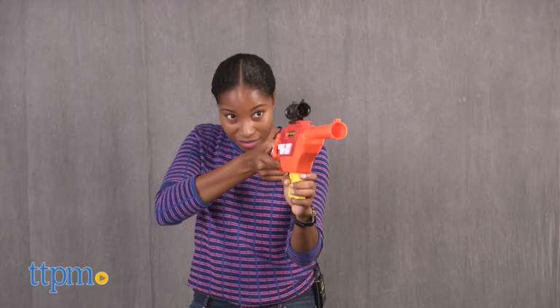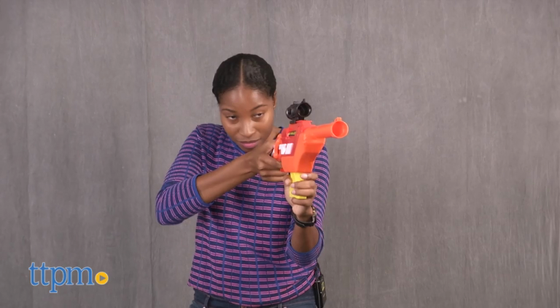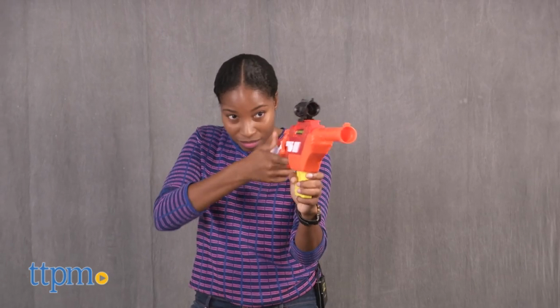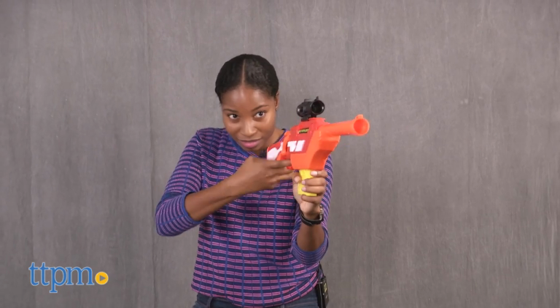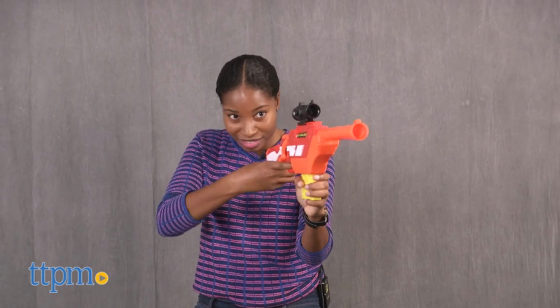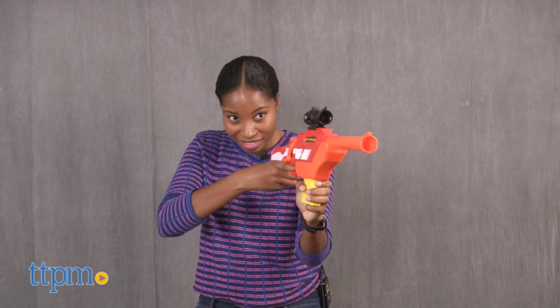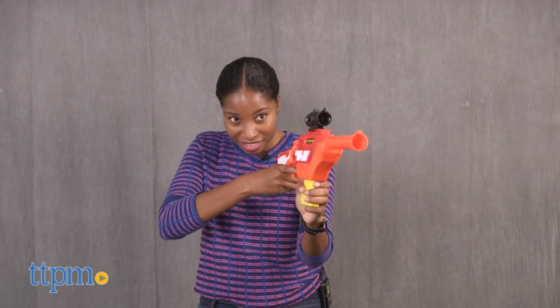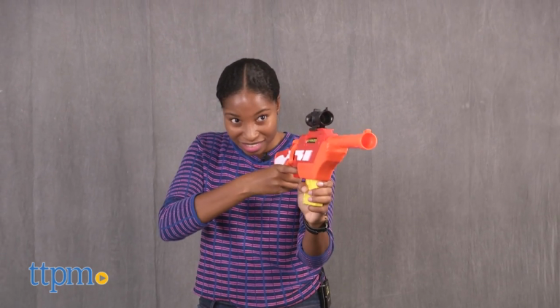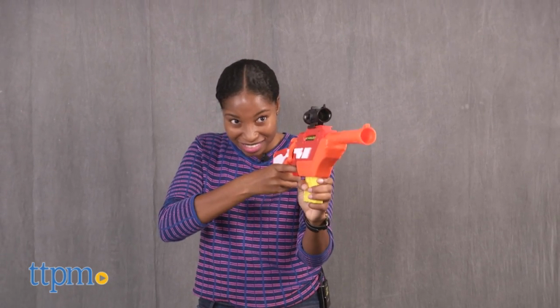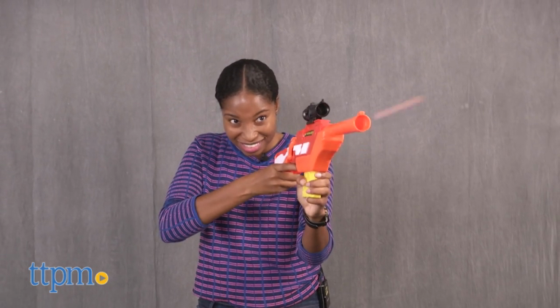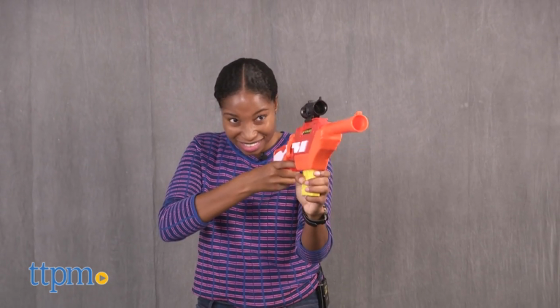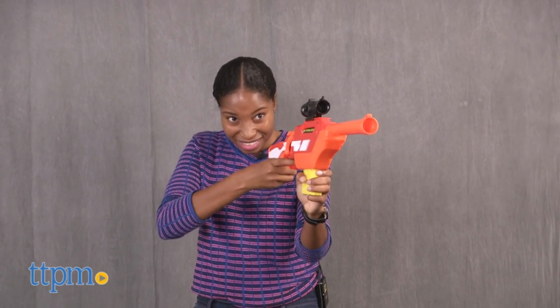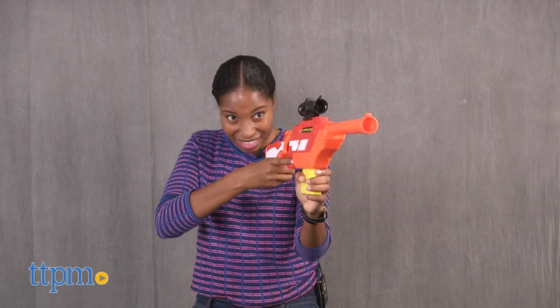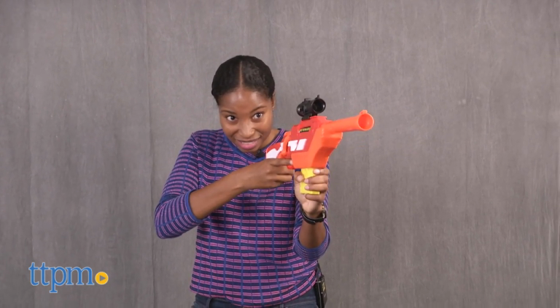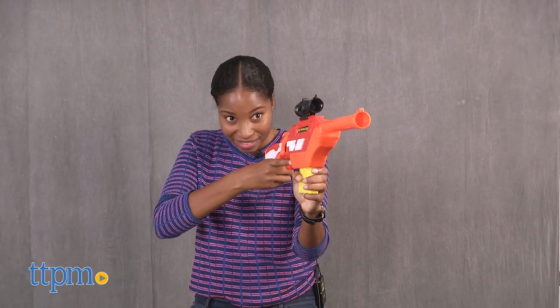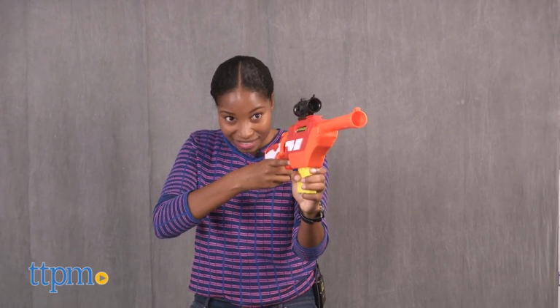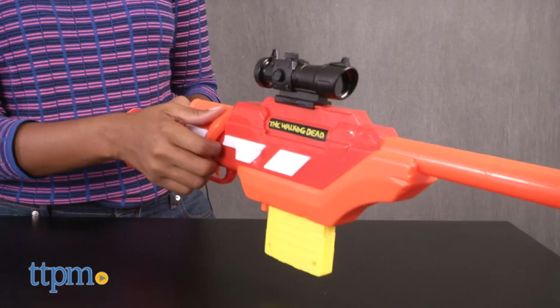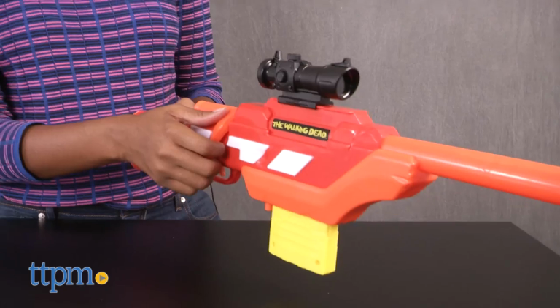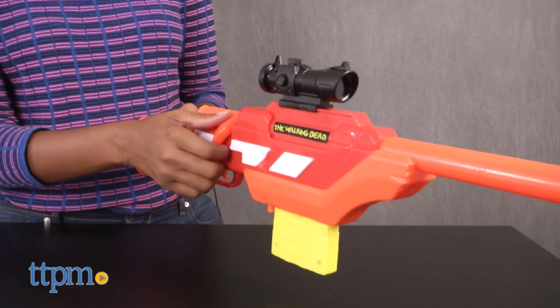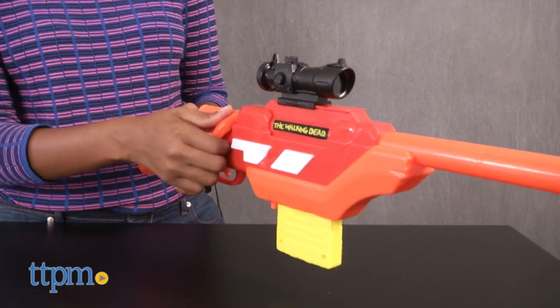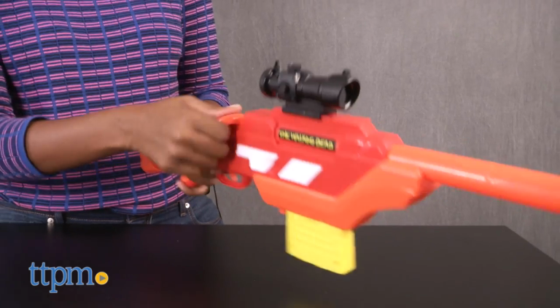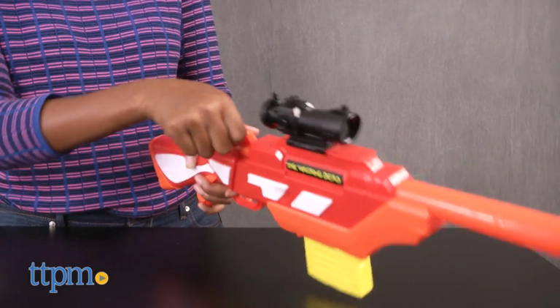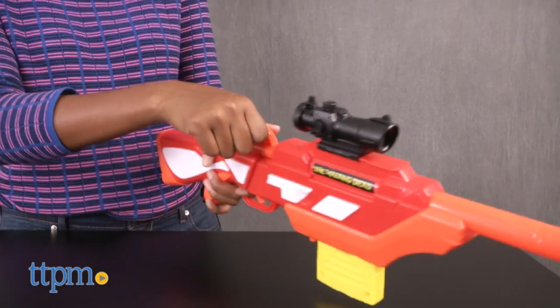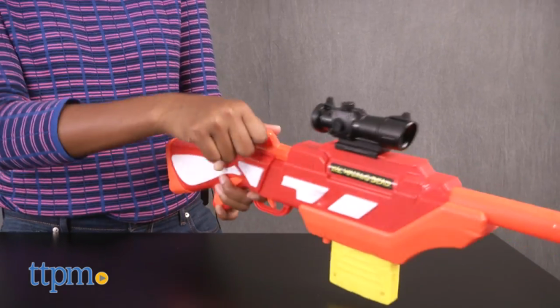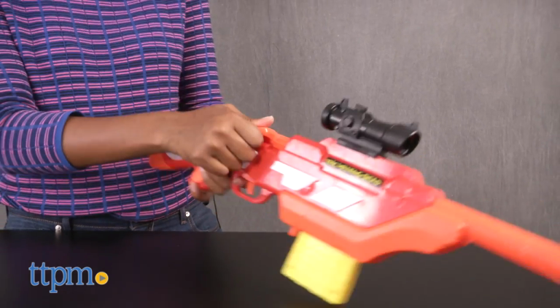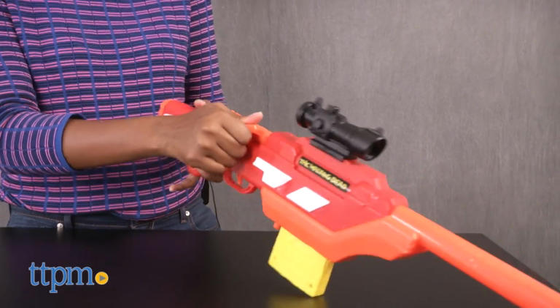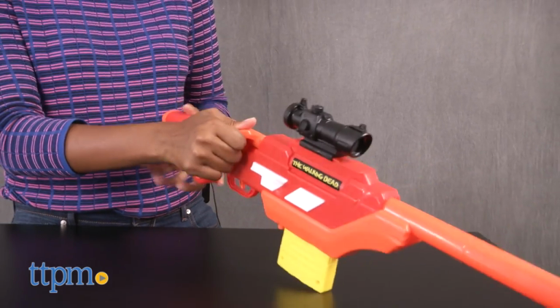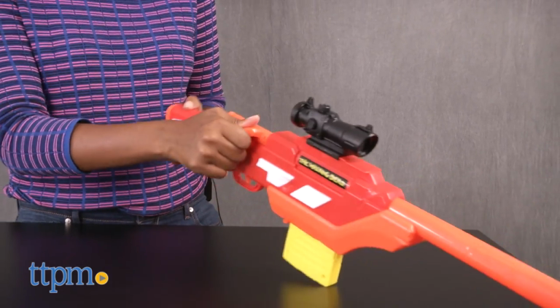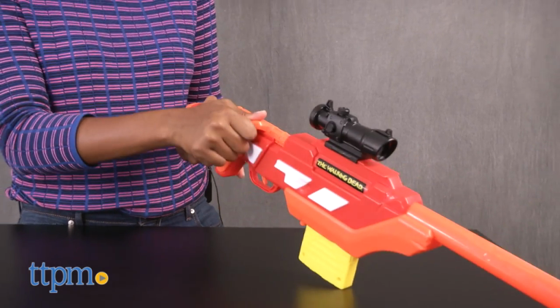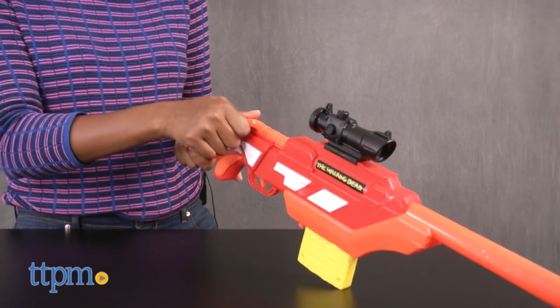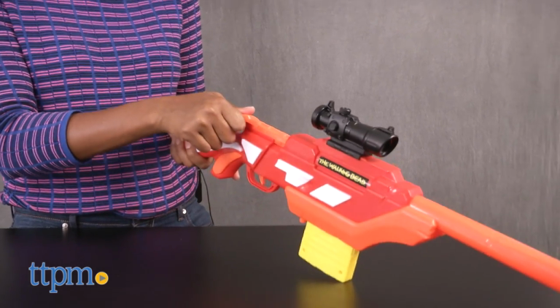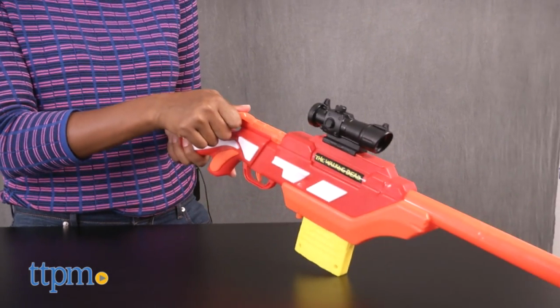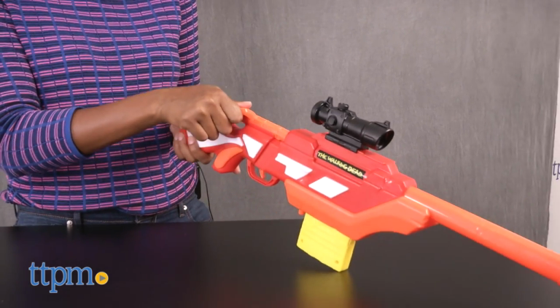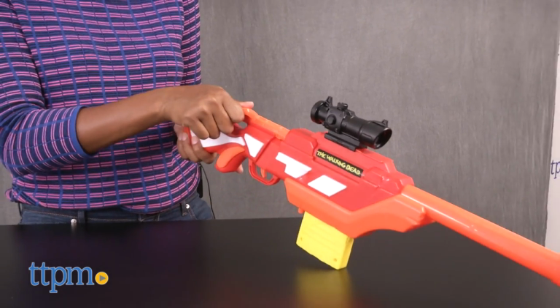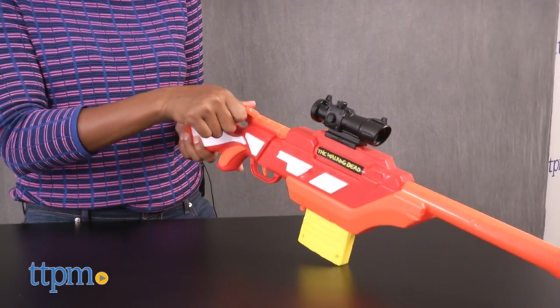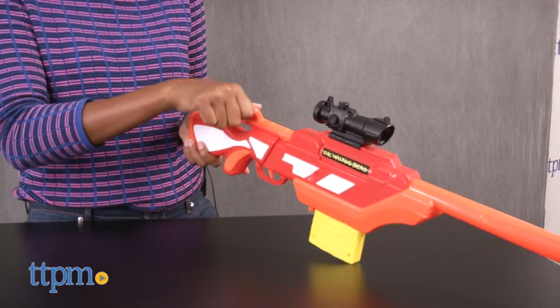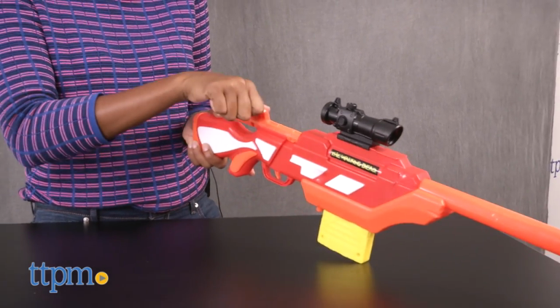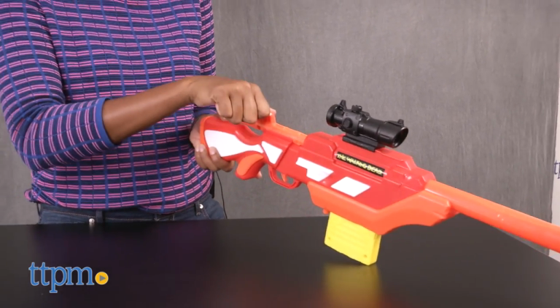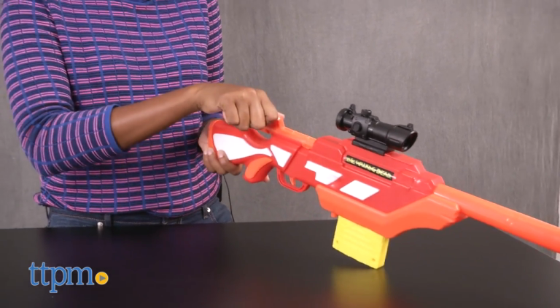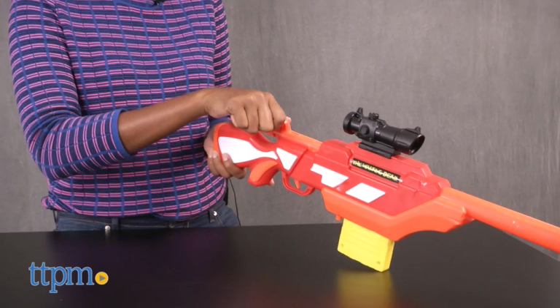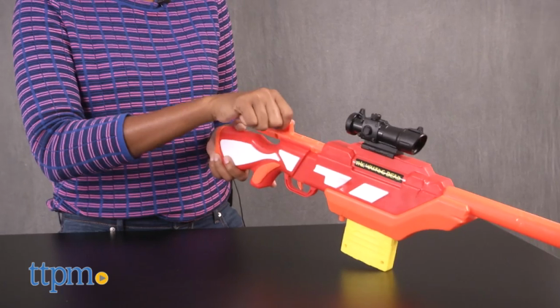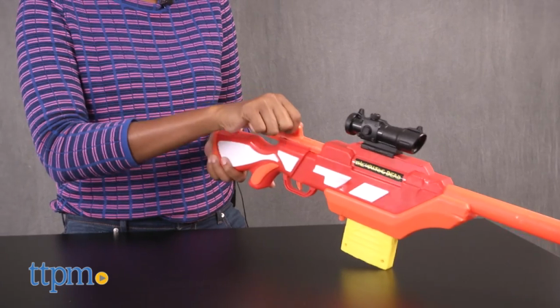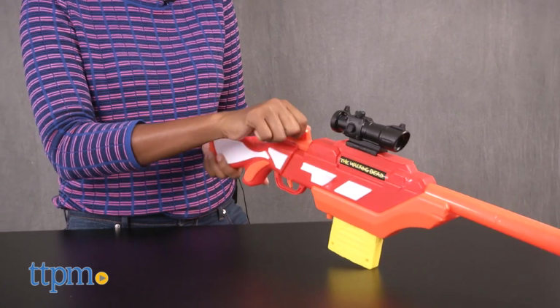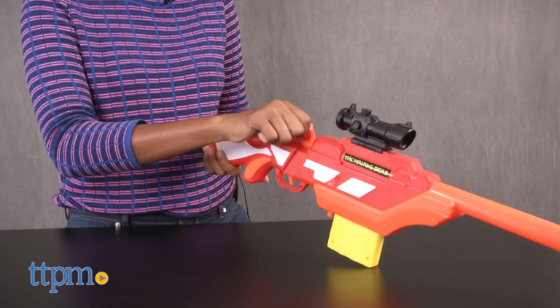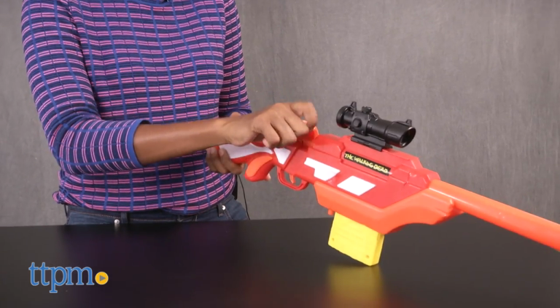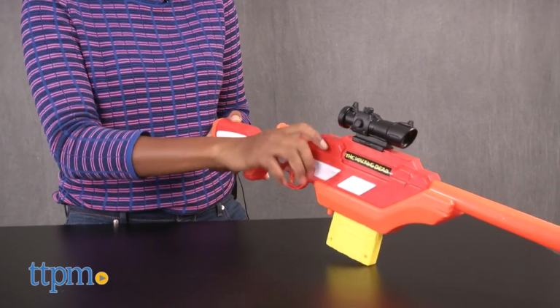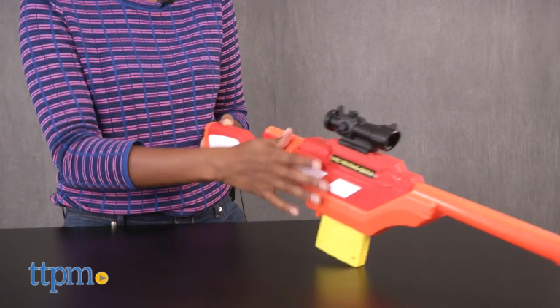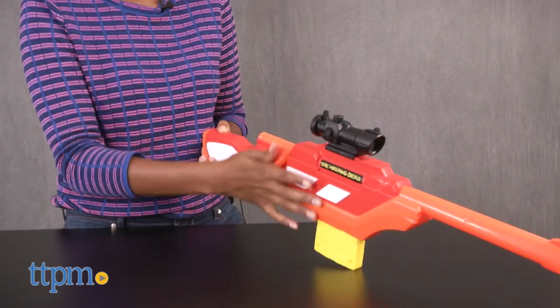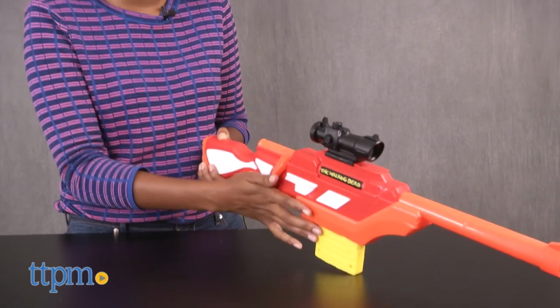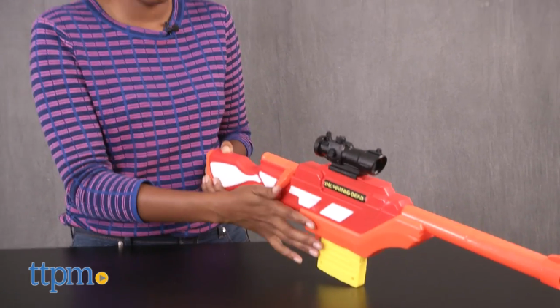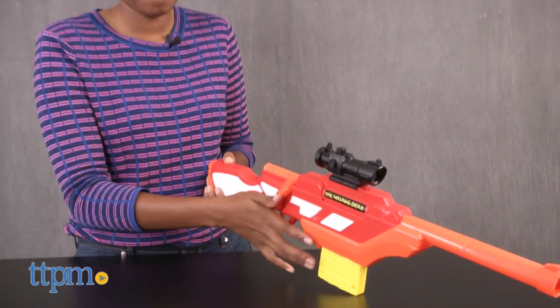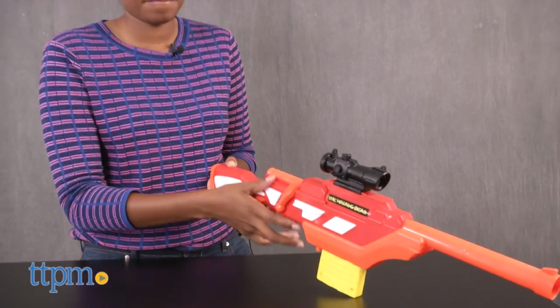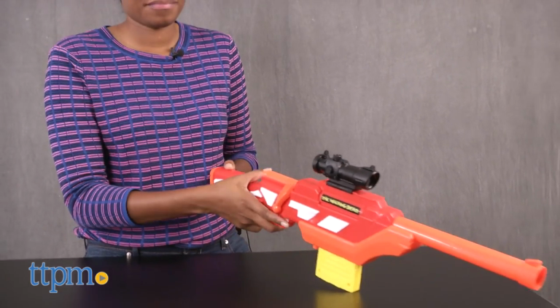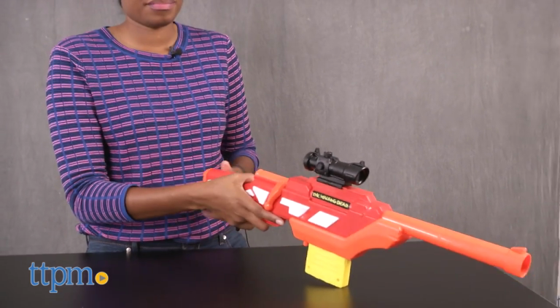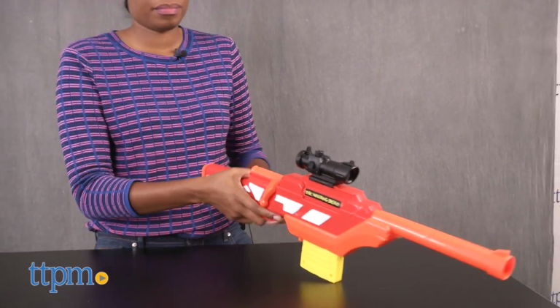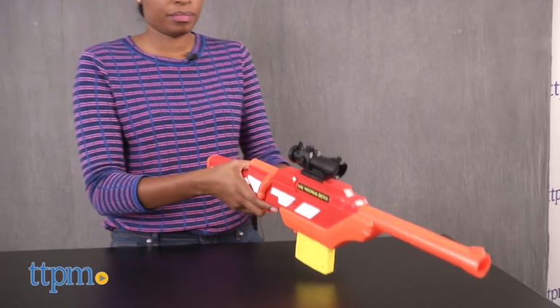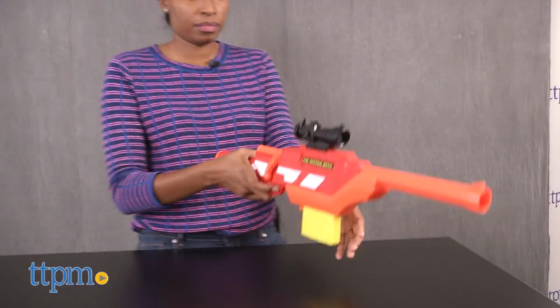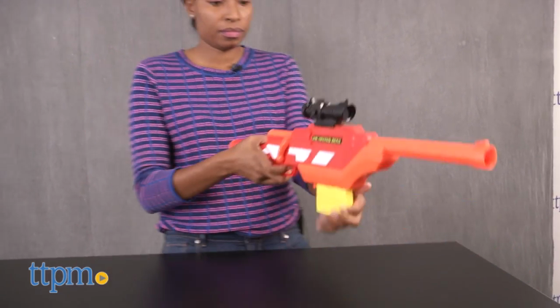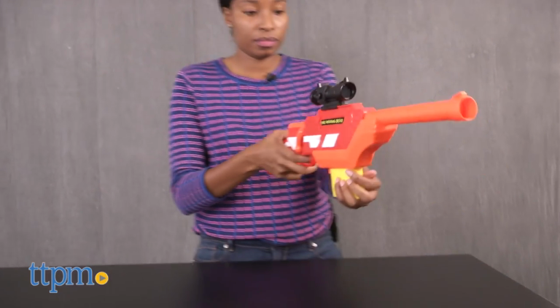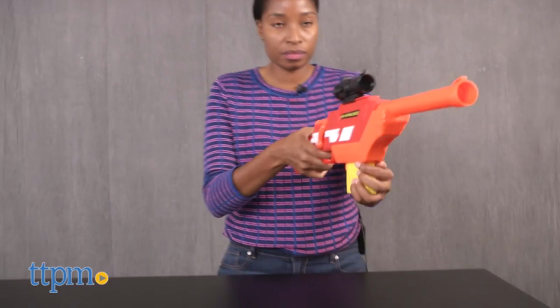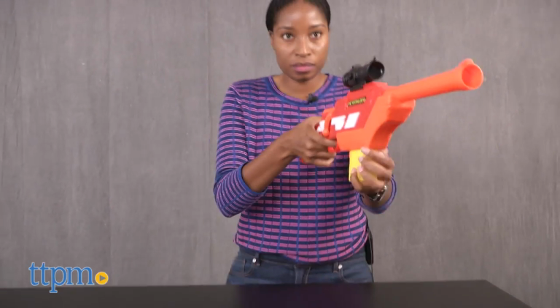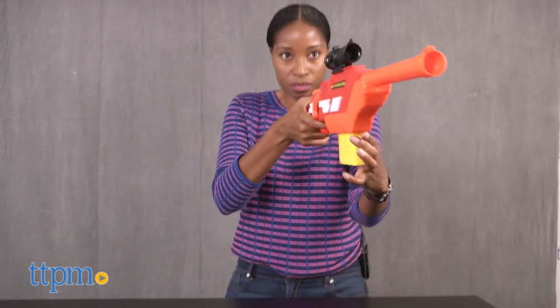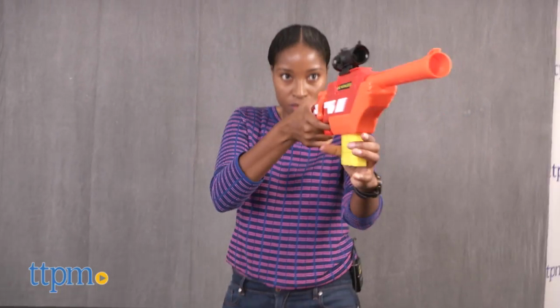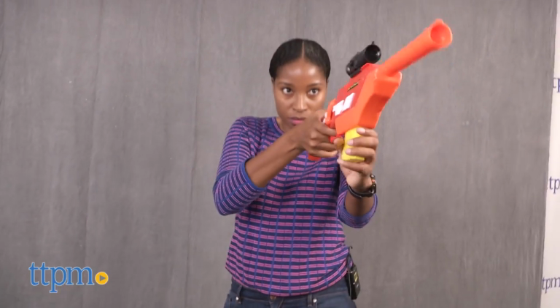To reload, lift the bolt lever up and pull the lever all the way back to load power. Push the bolt lever forward and down again to lock the chamber.